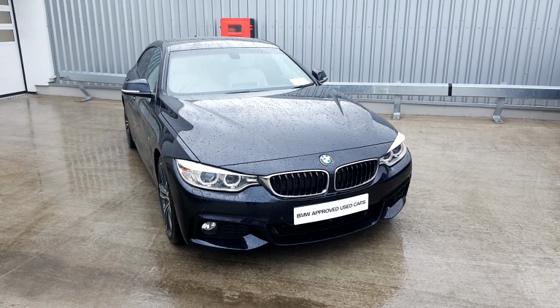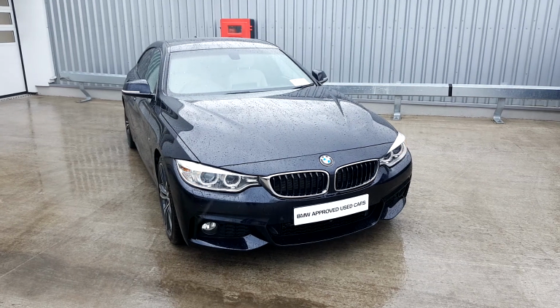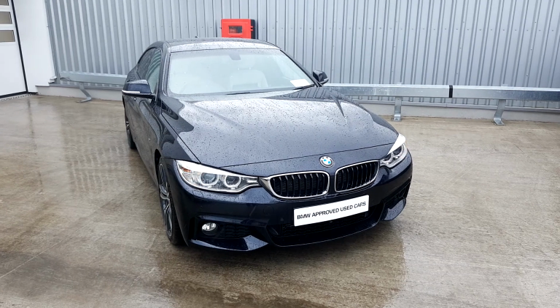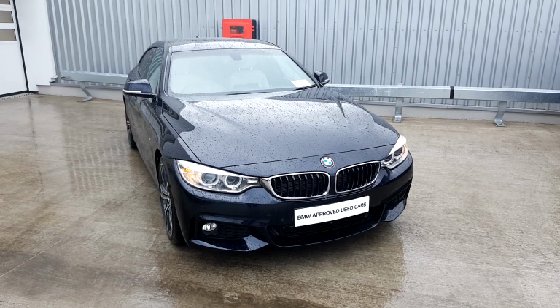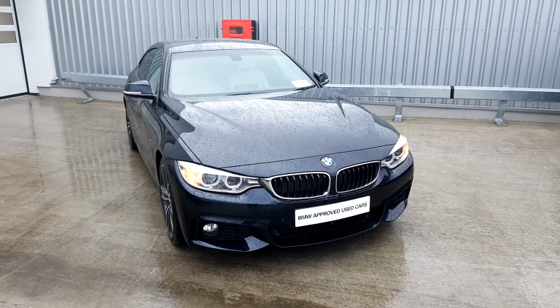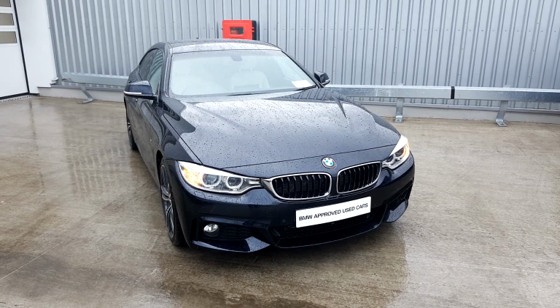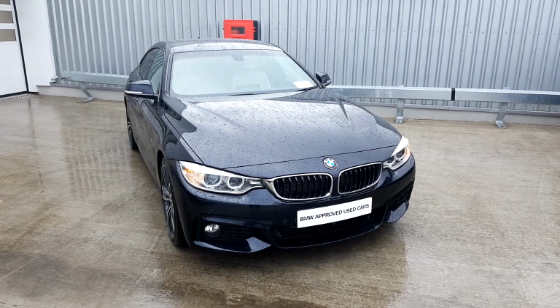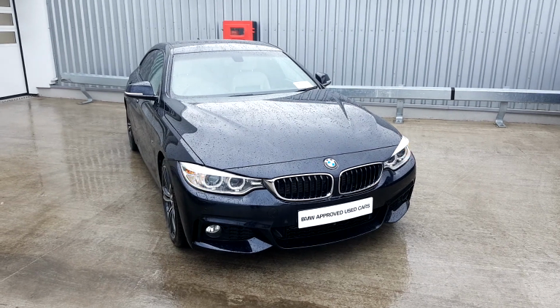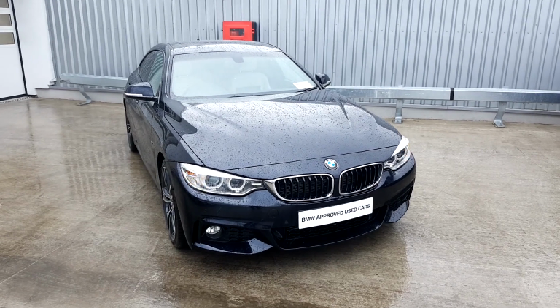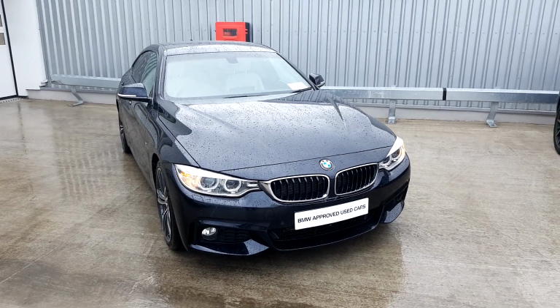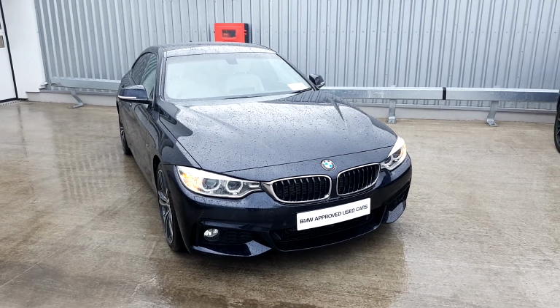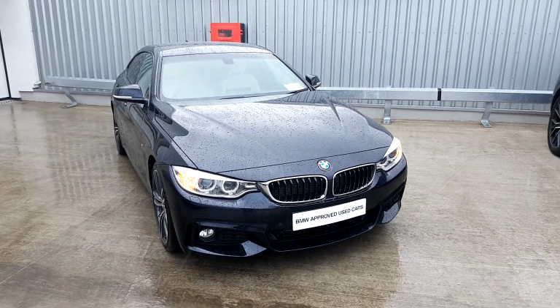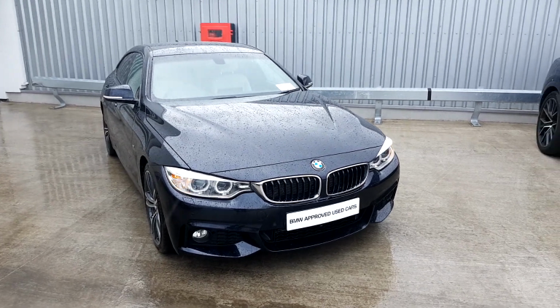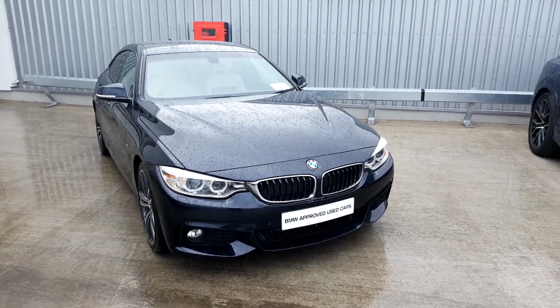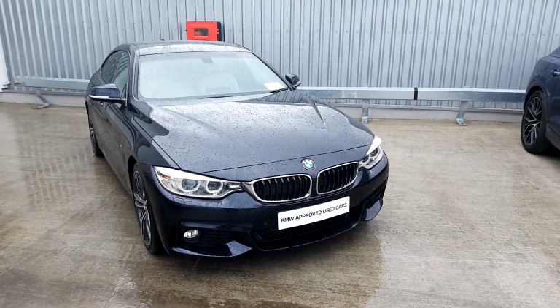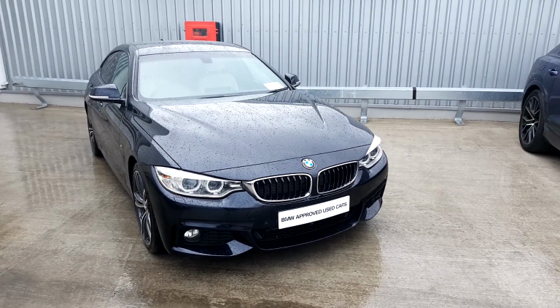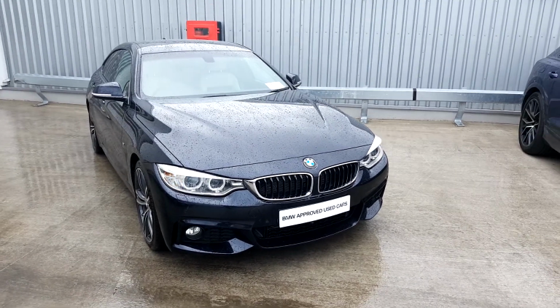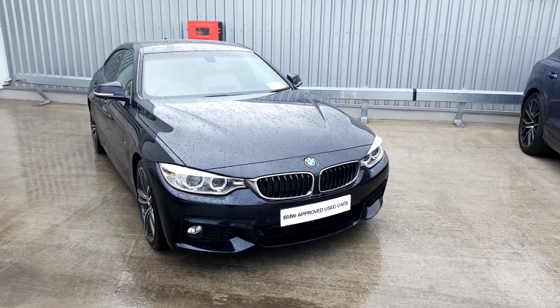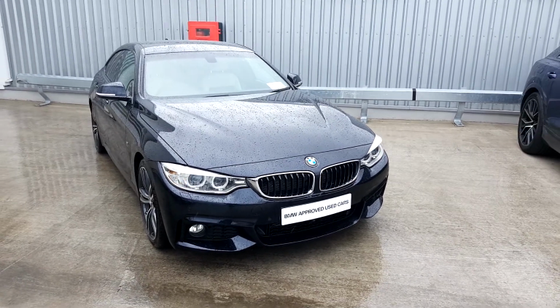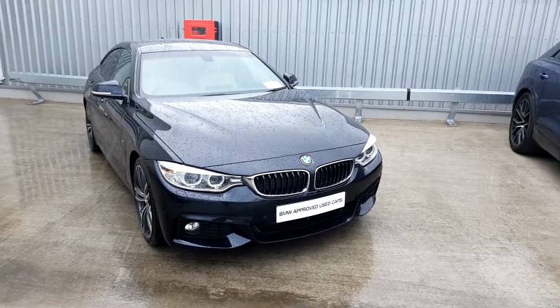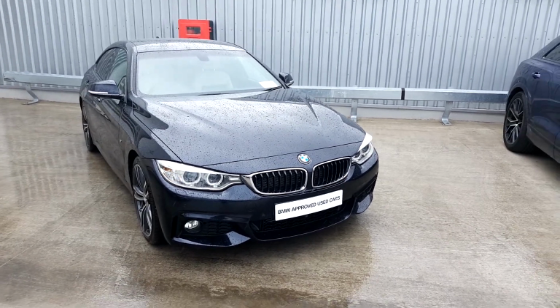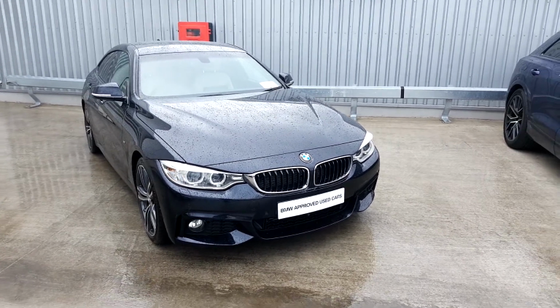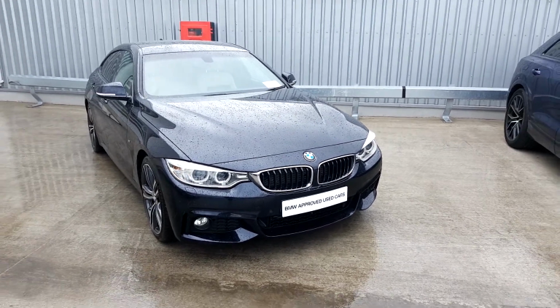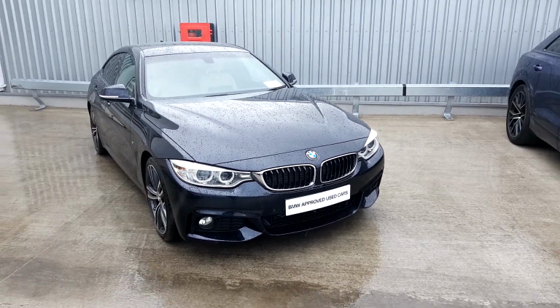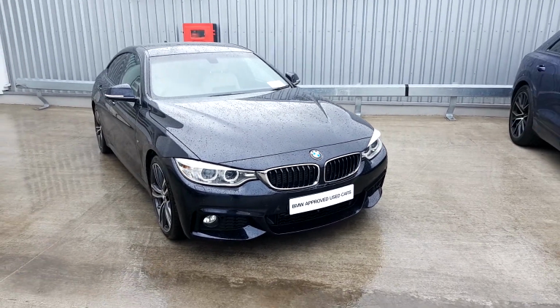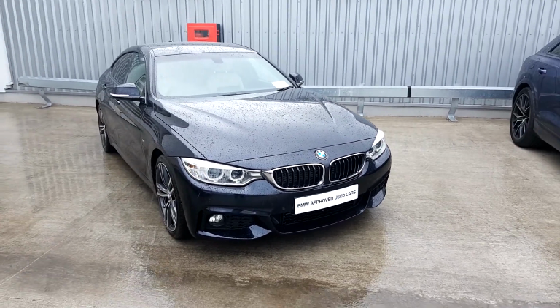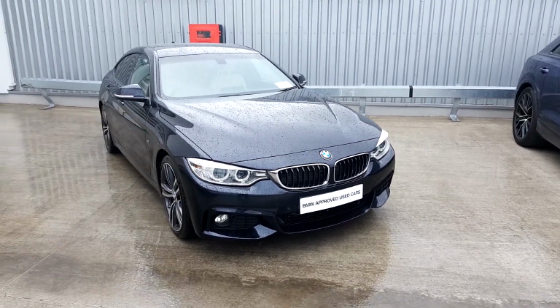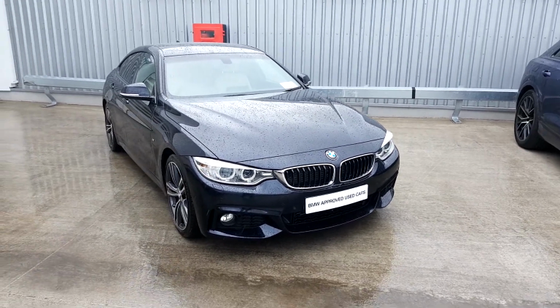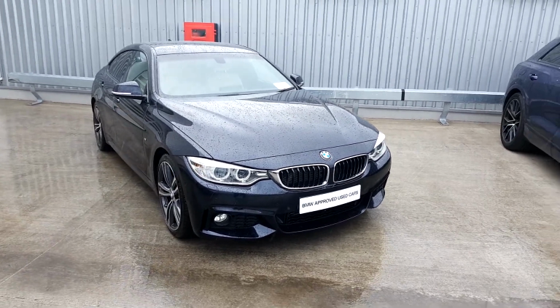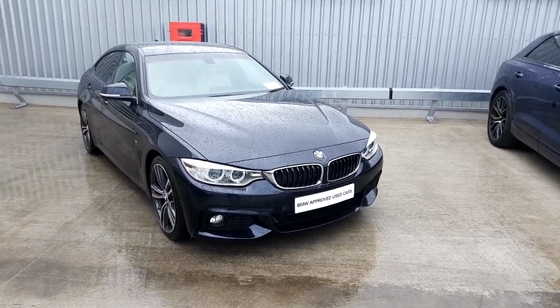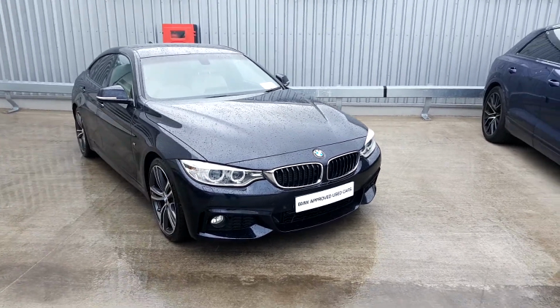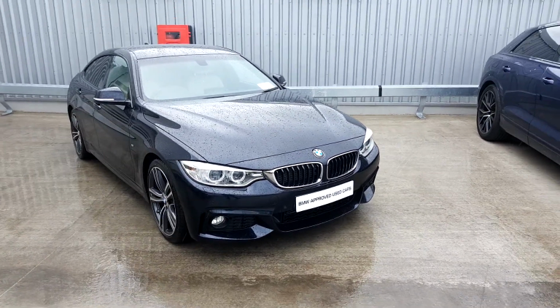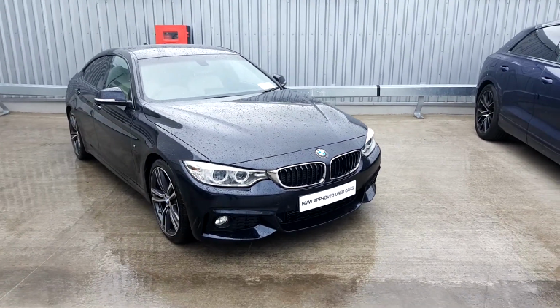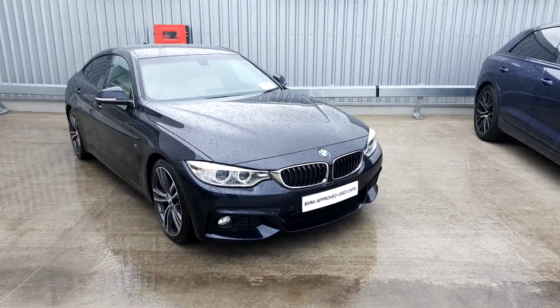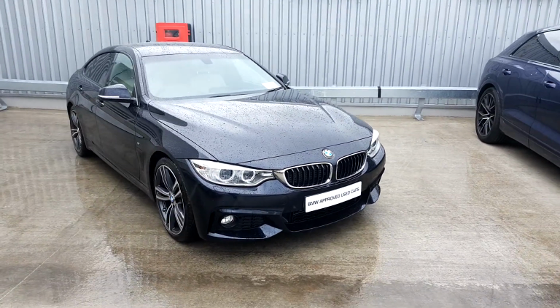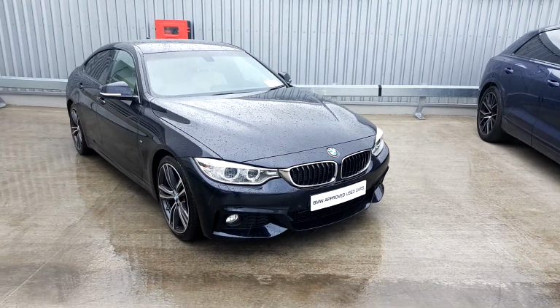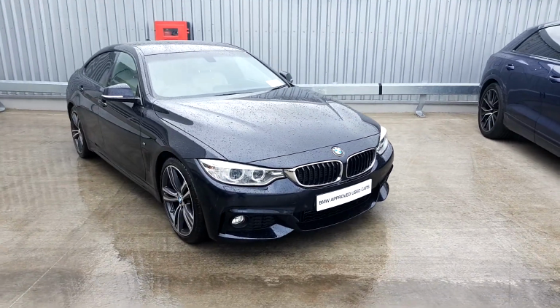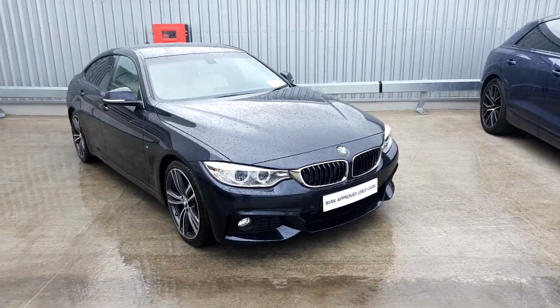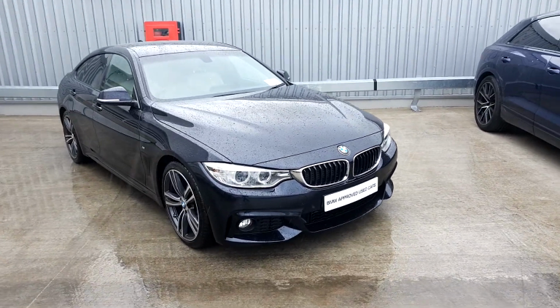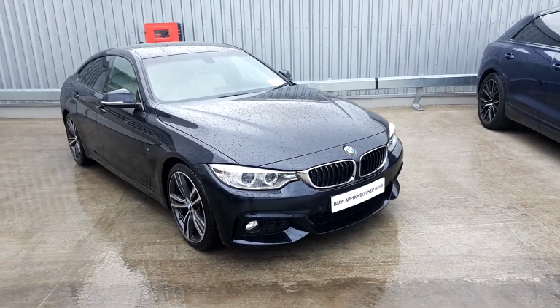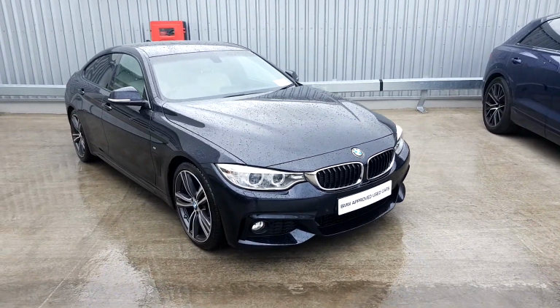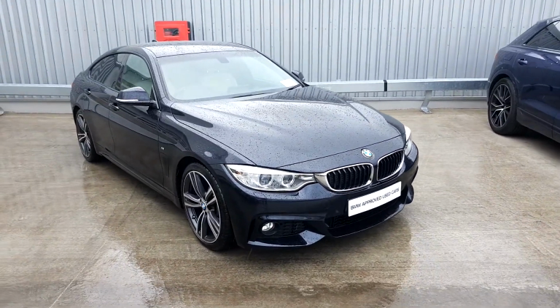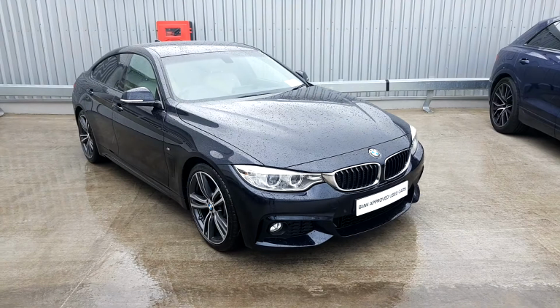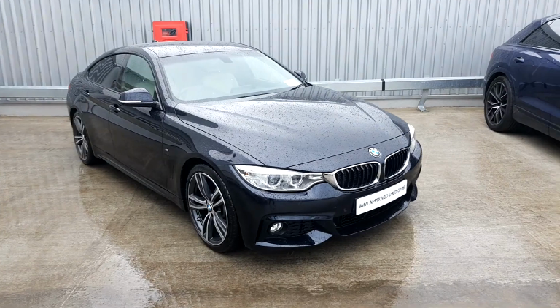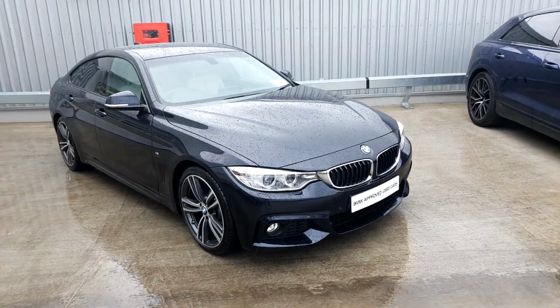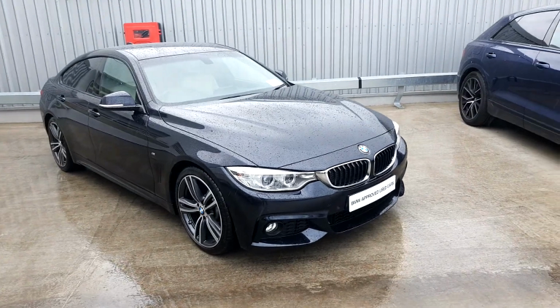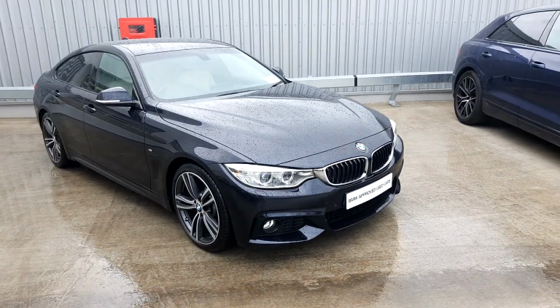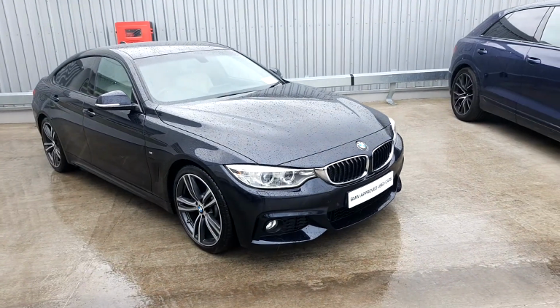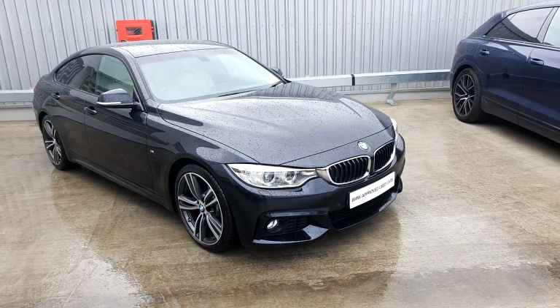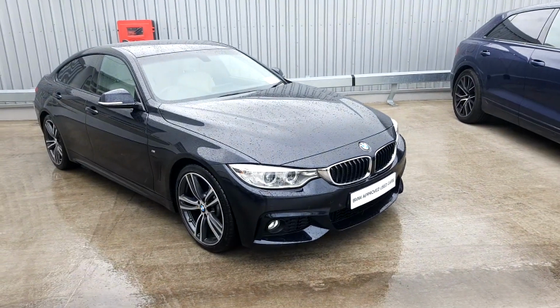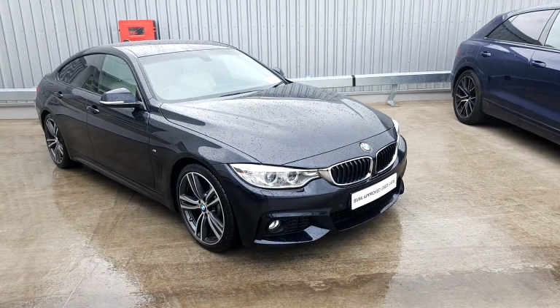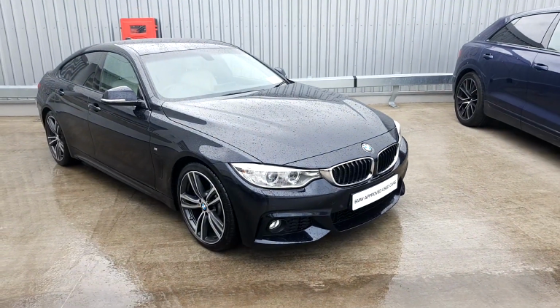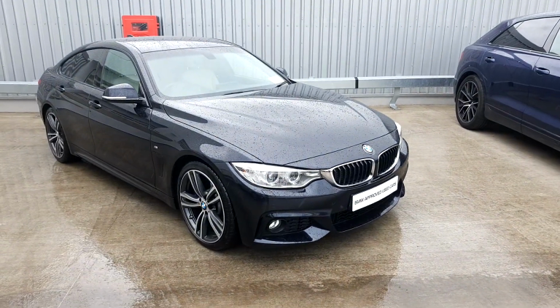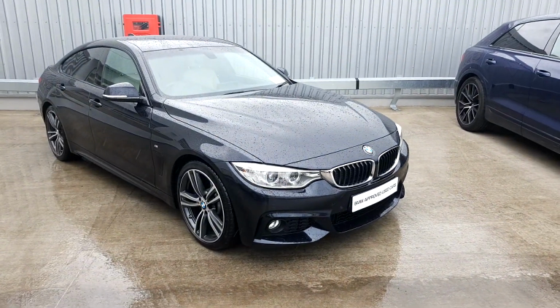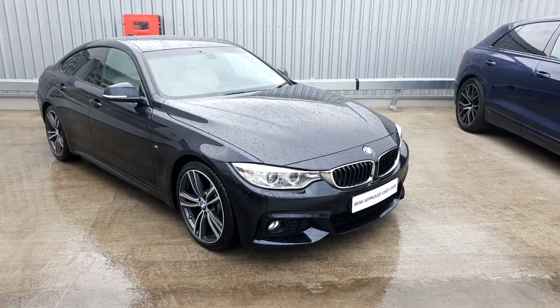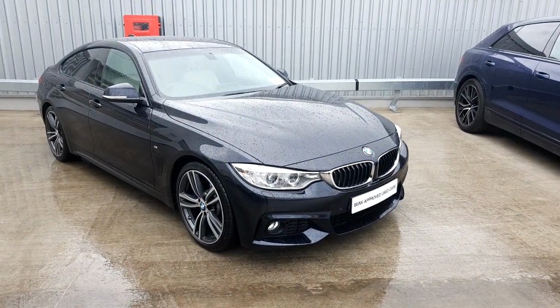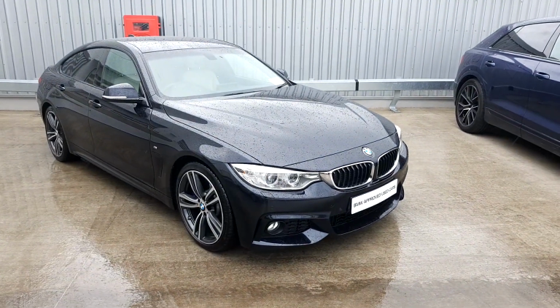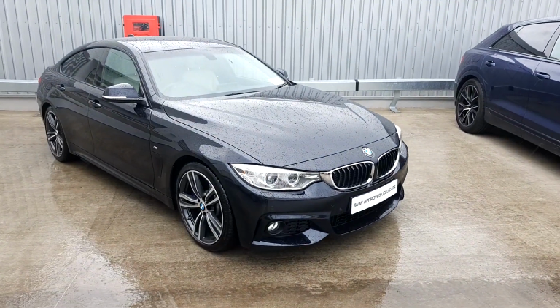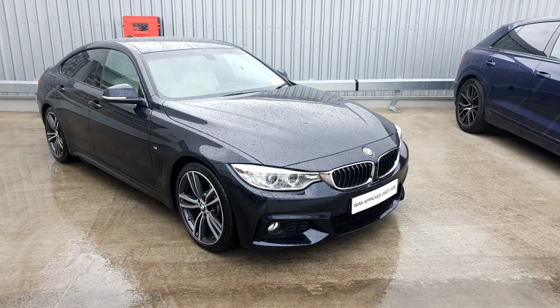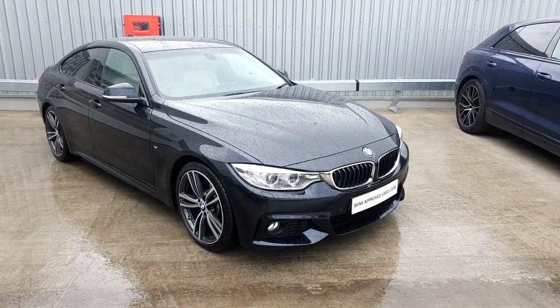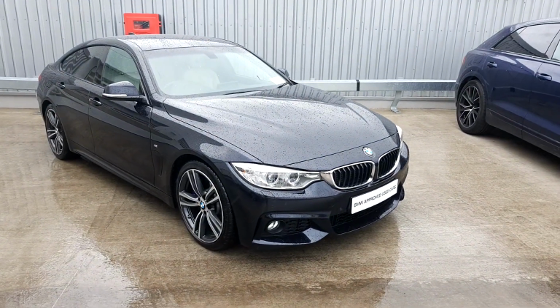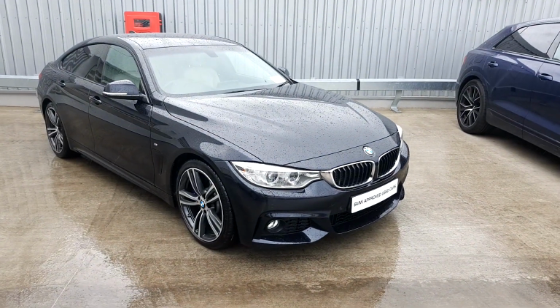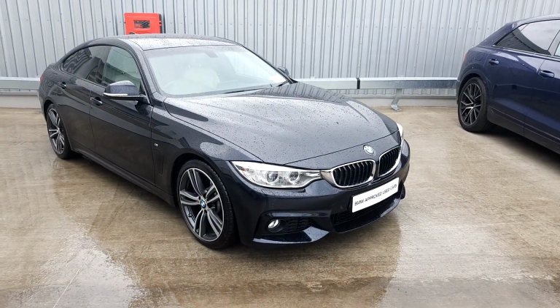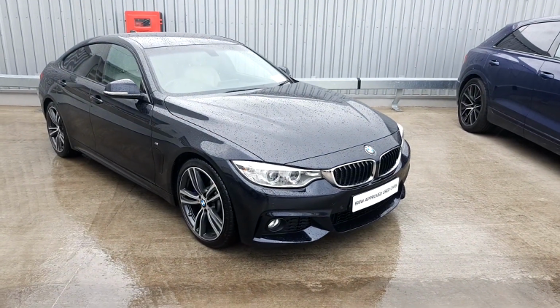Hi, Tom here from GeoDefoo BMW with the newest addition to our BMW Premium Selection. Here we have a 430D M Sport Grand Coupe.